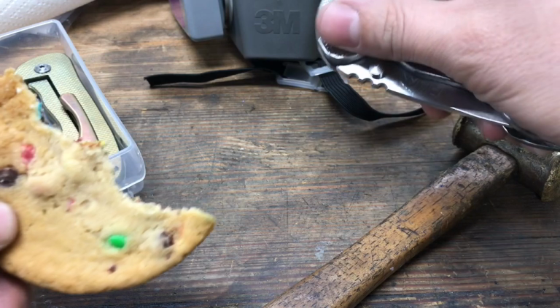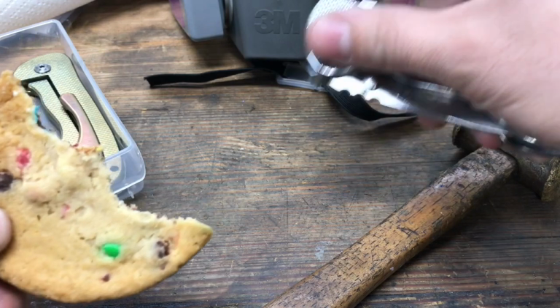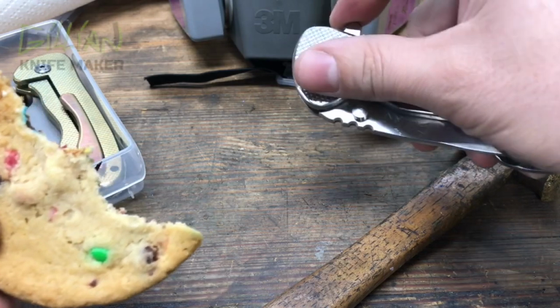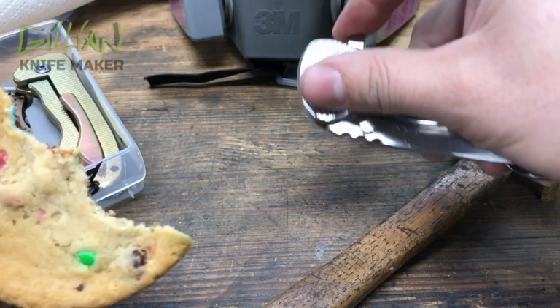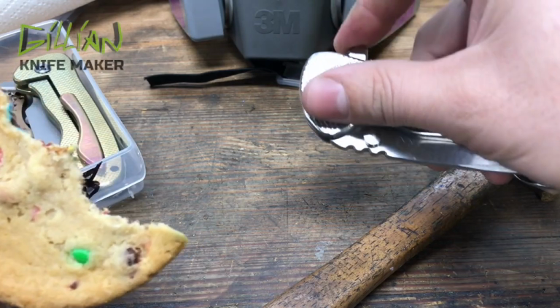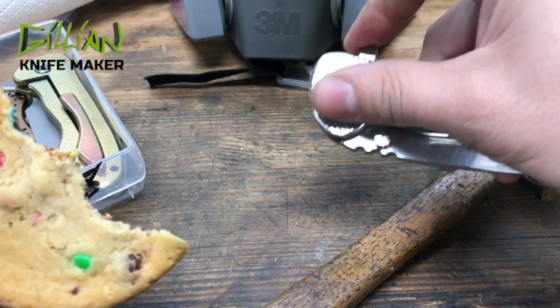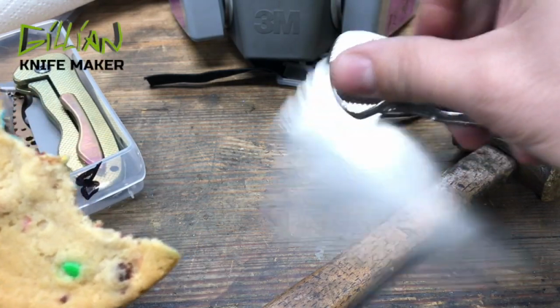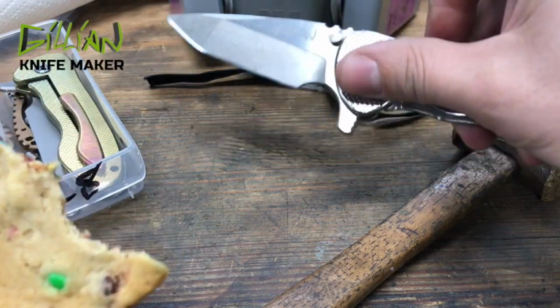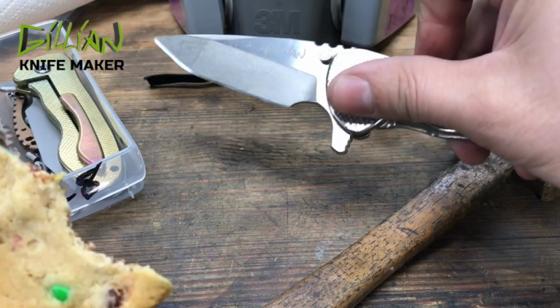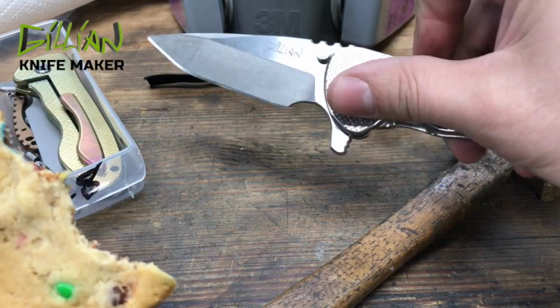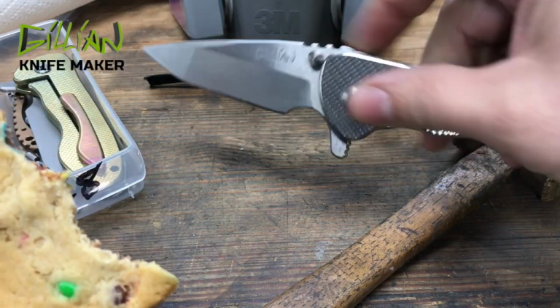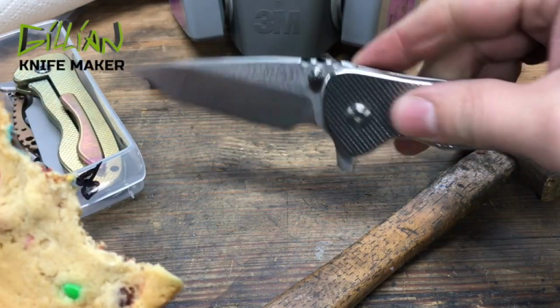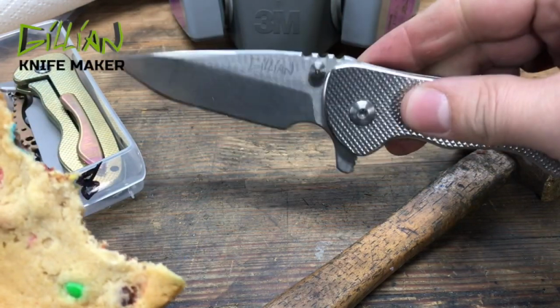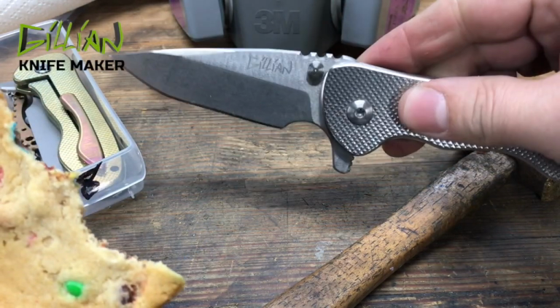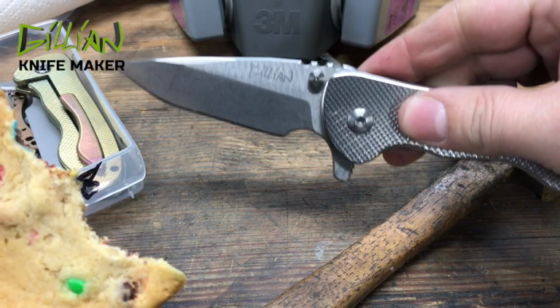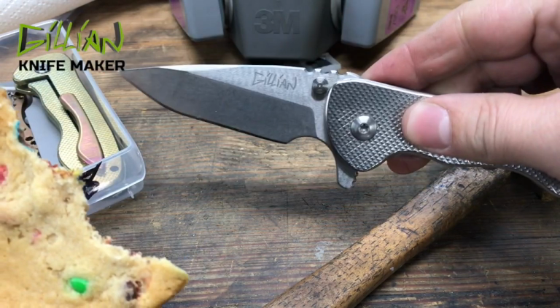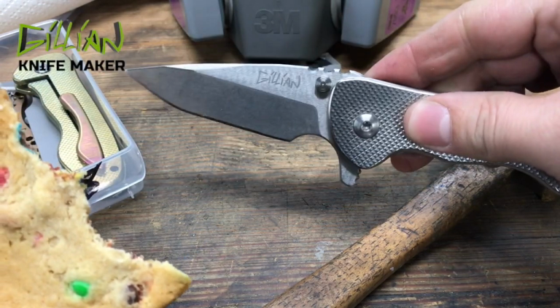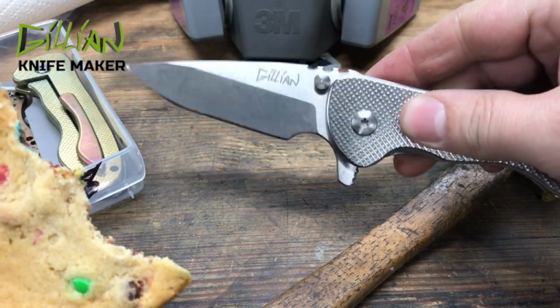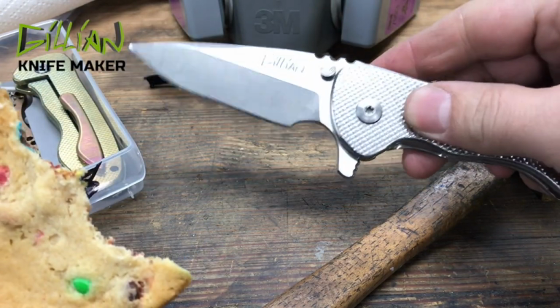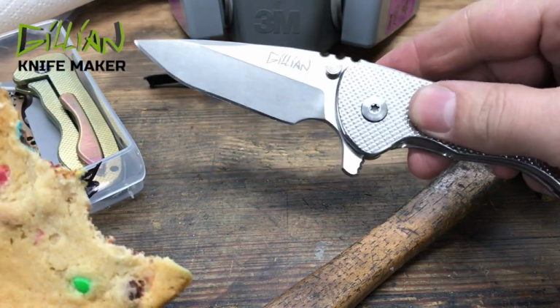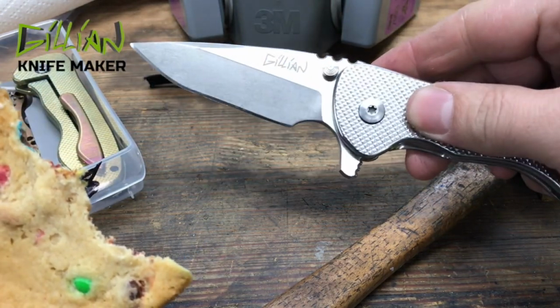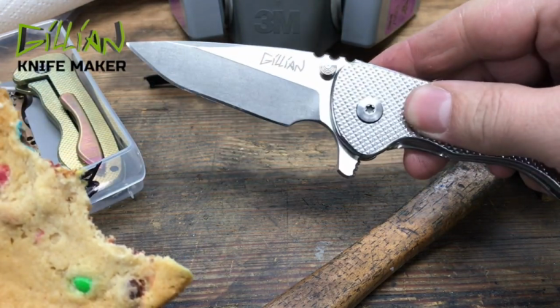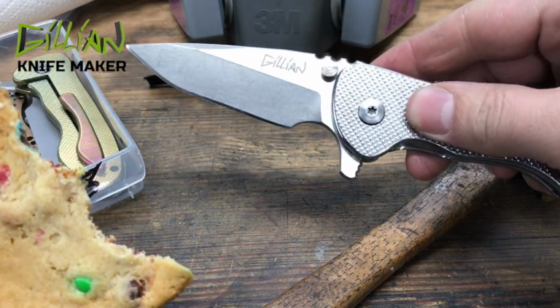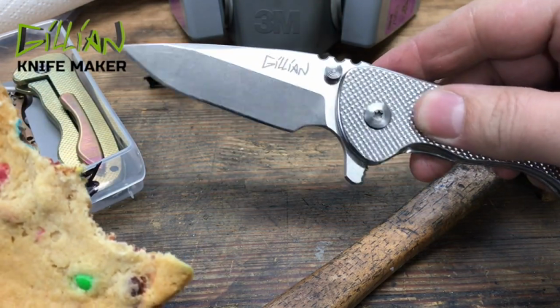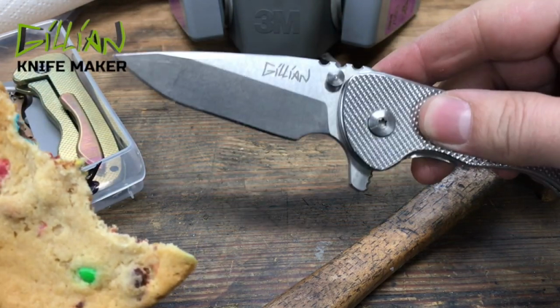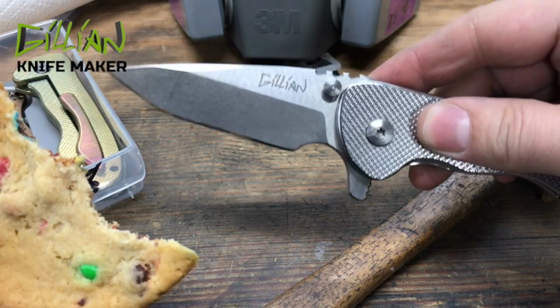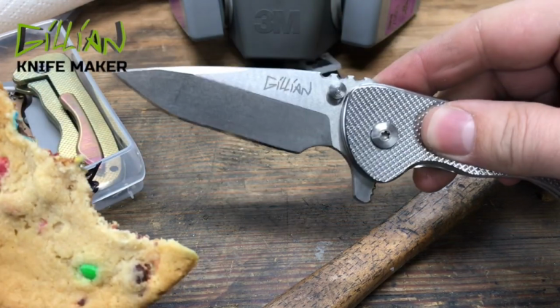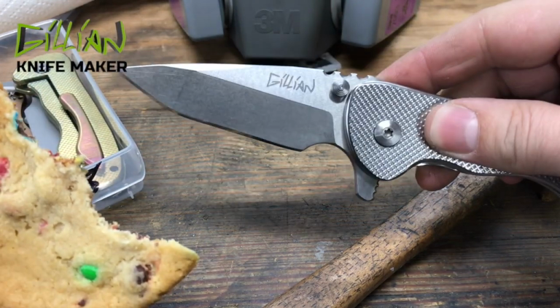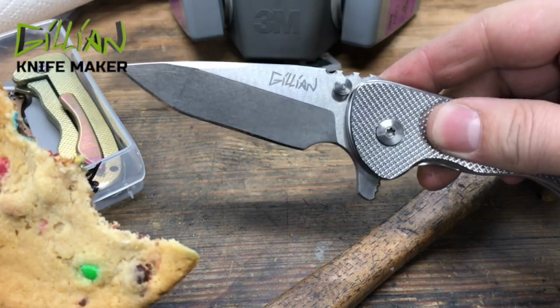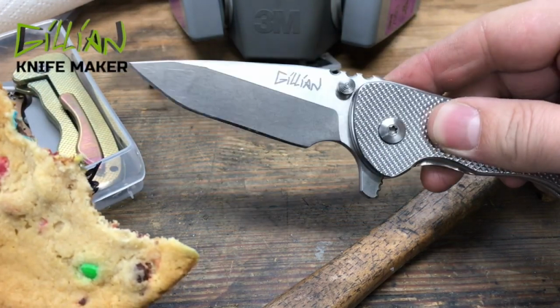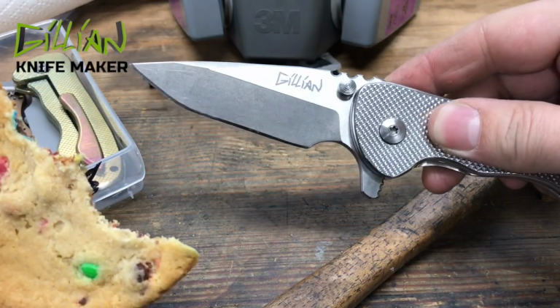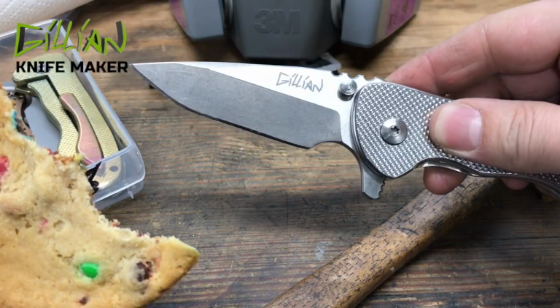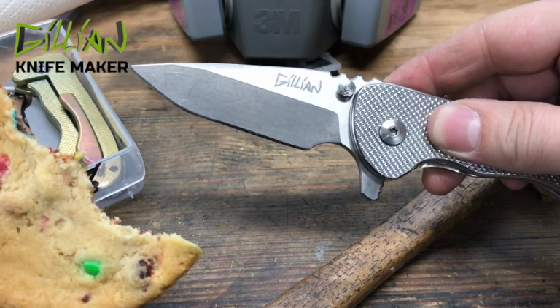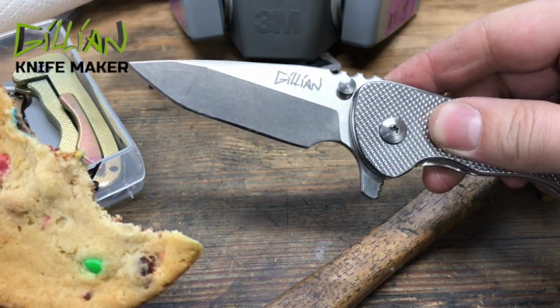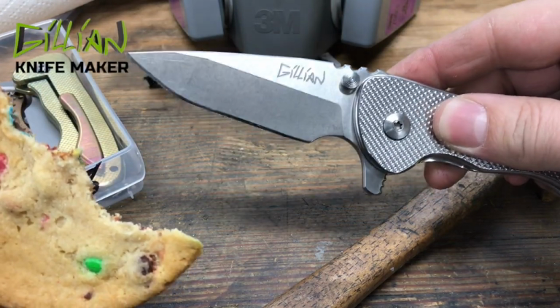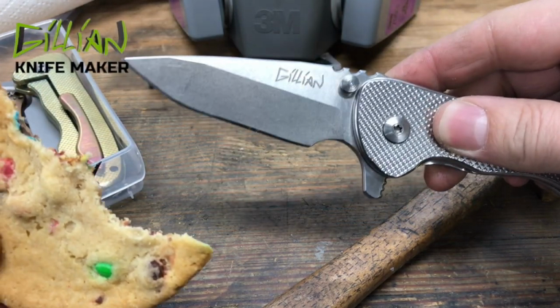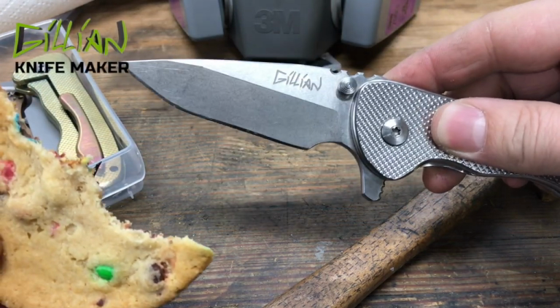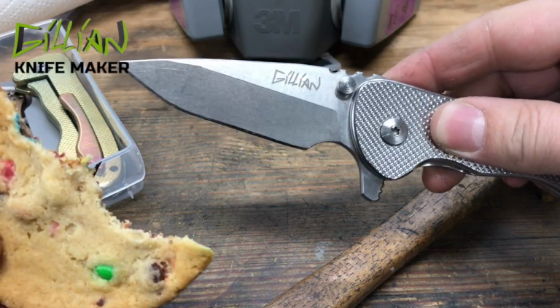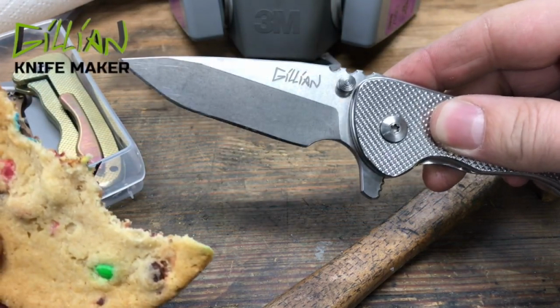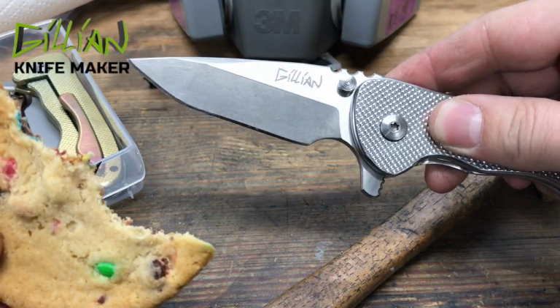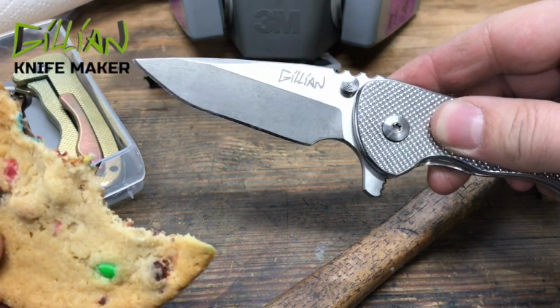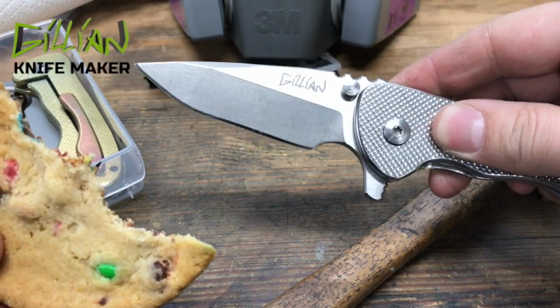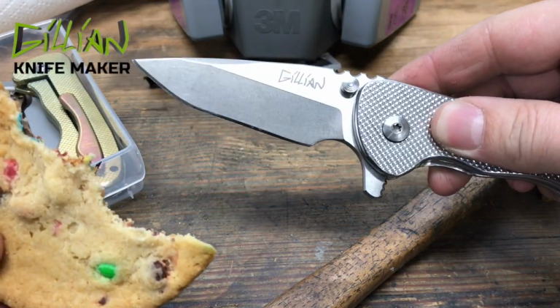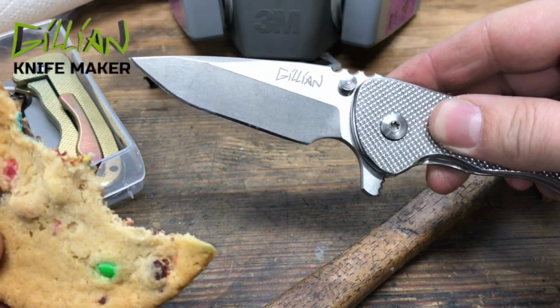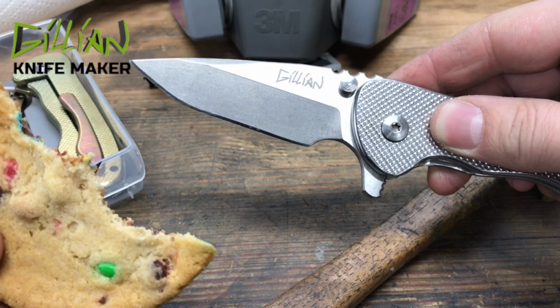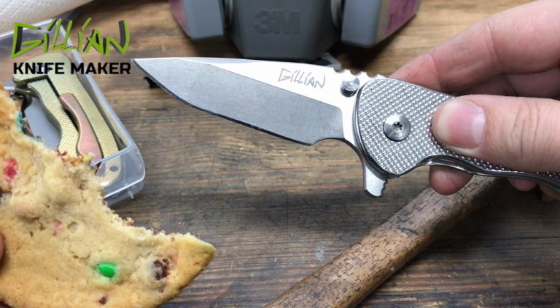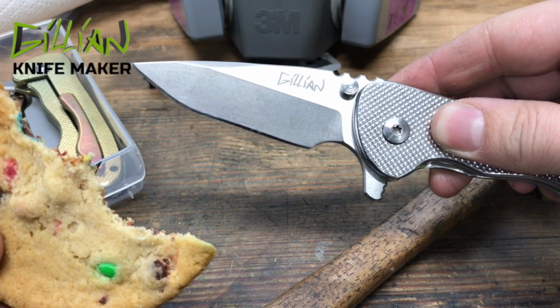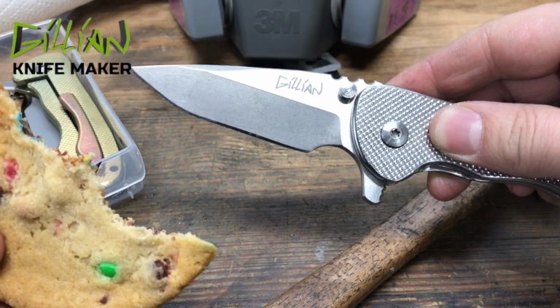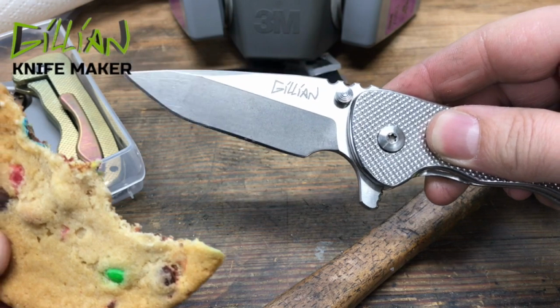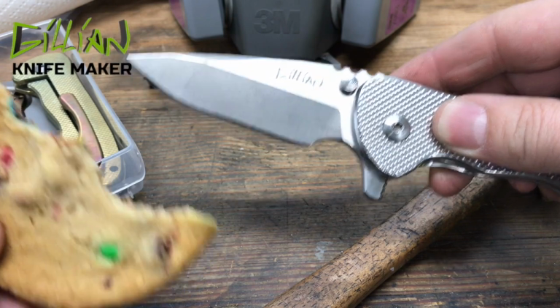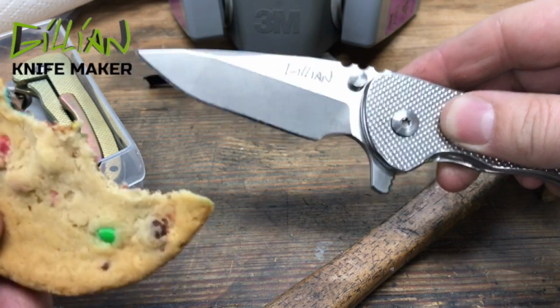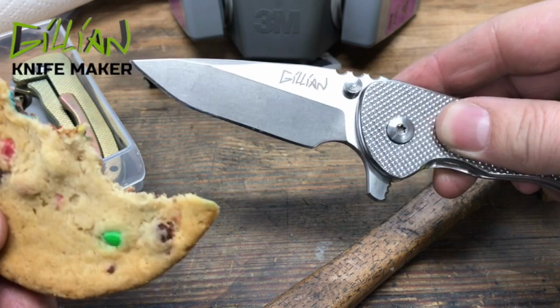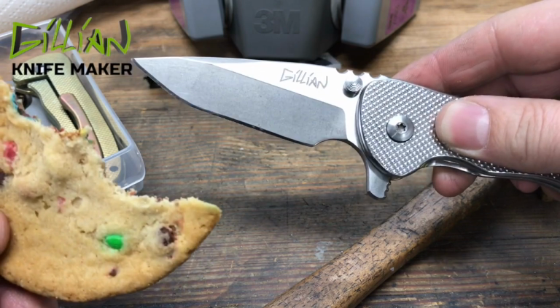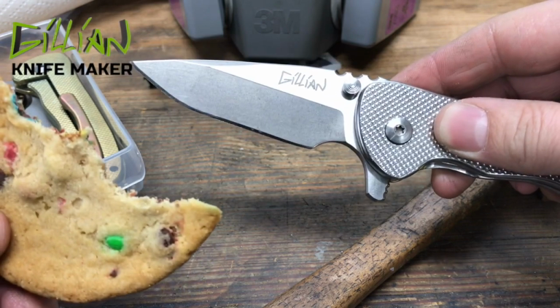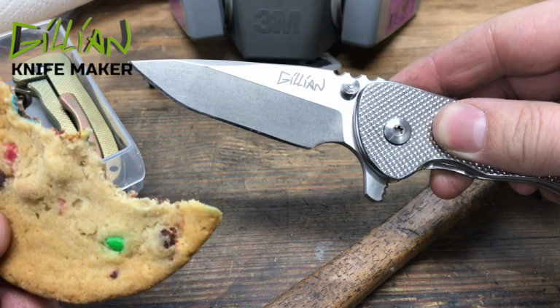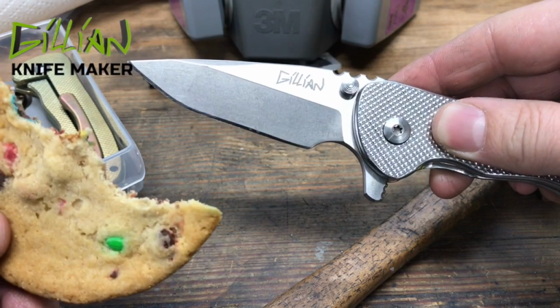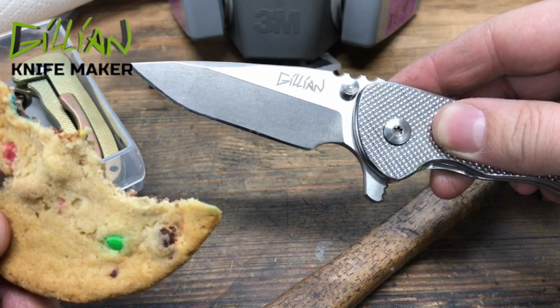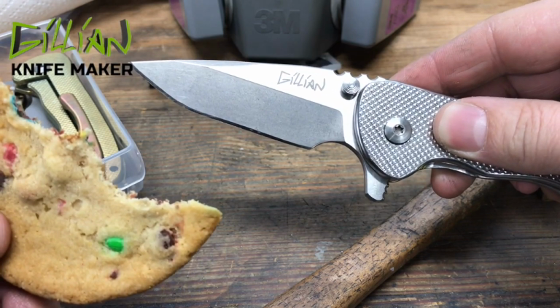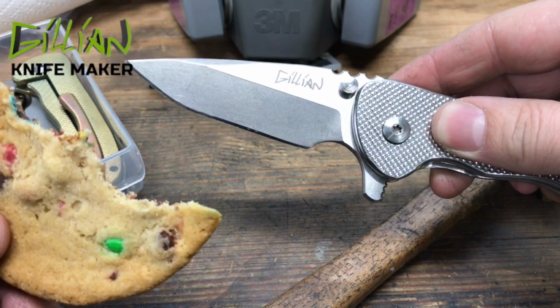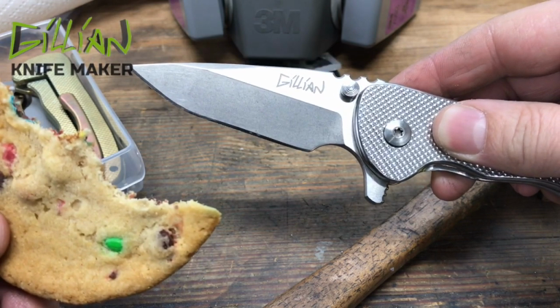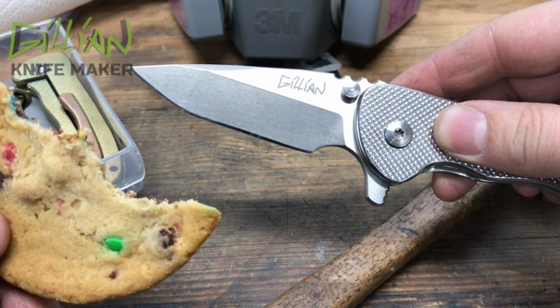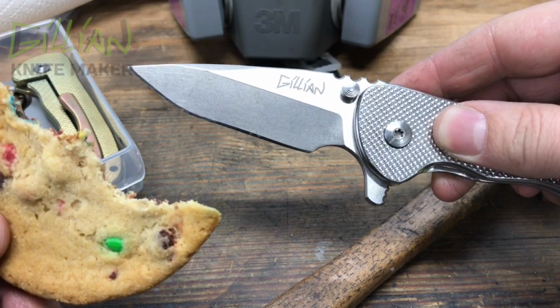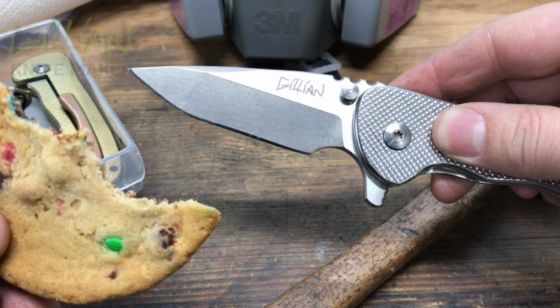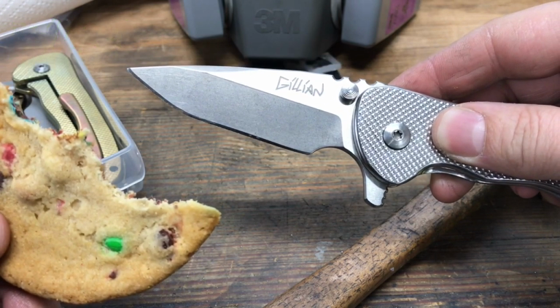Do I carbidize my locks? The answer to that question is yes, I do. And that's today's topic: carbidizing the lock bar.